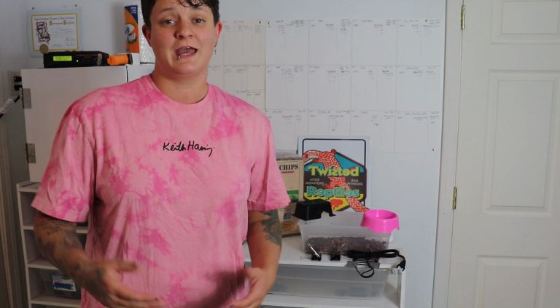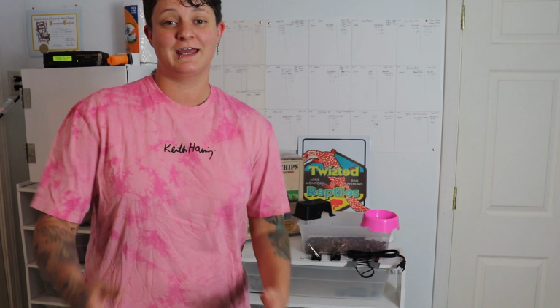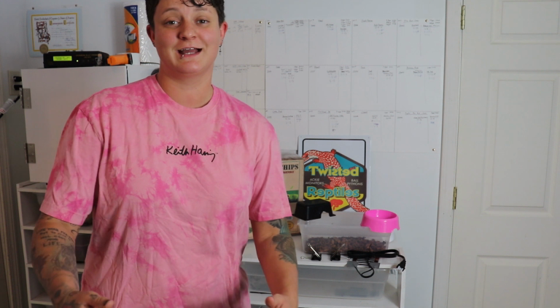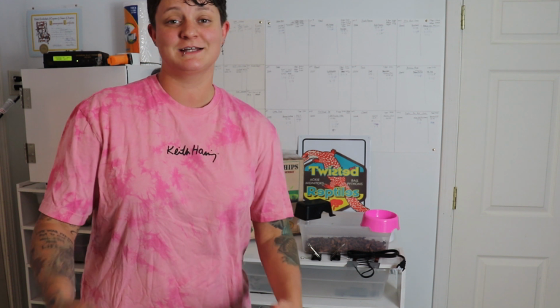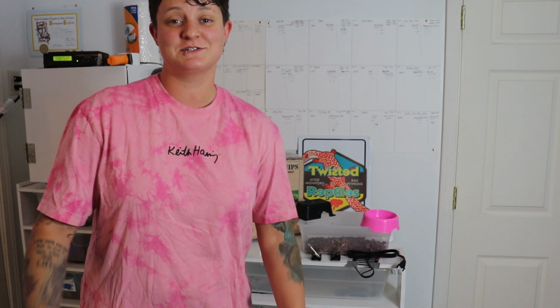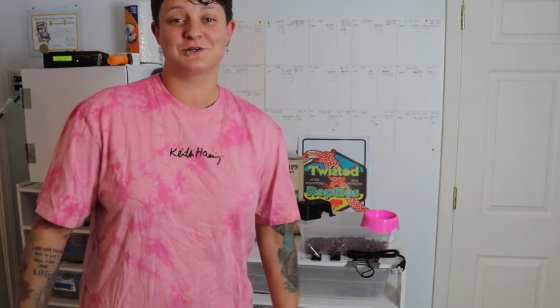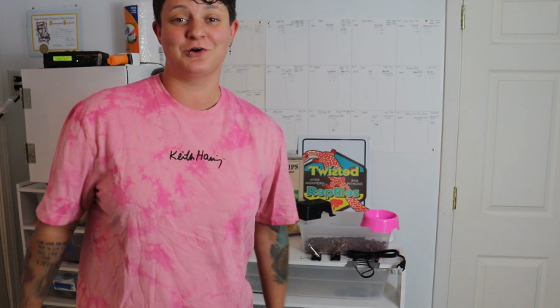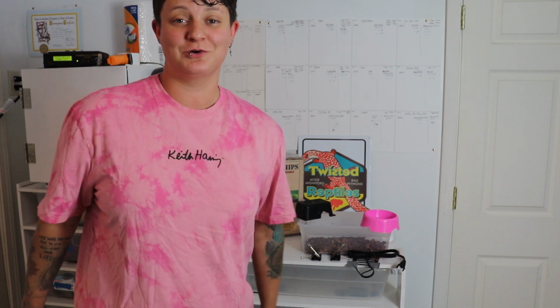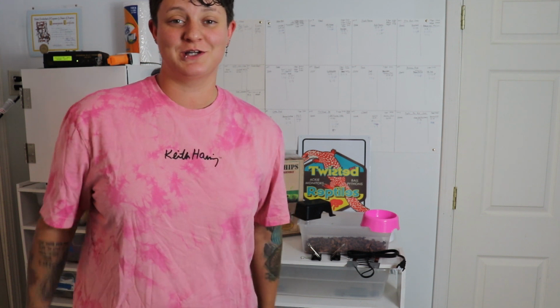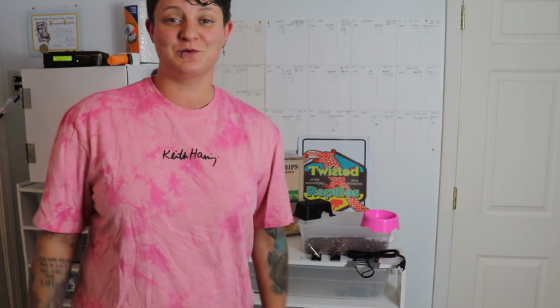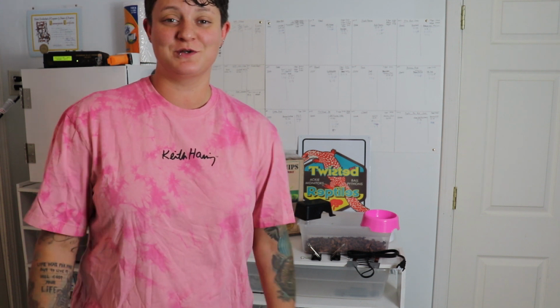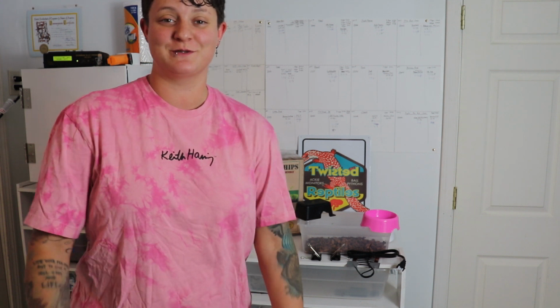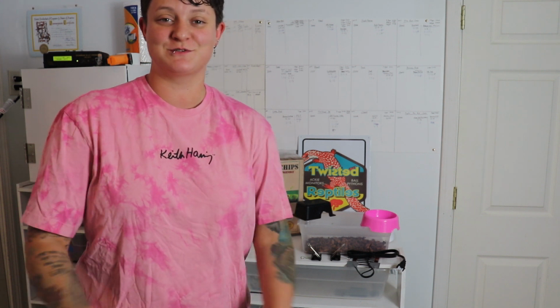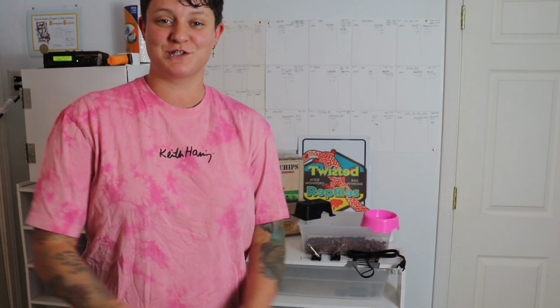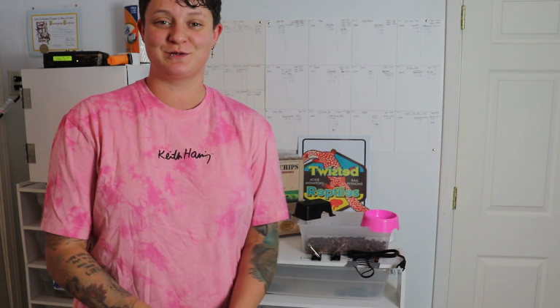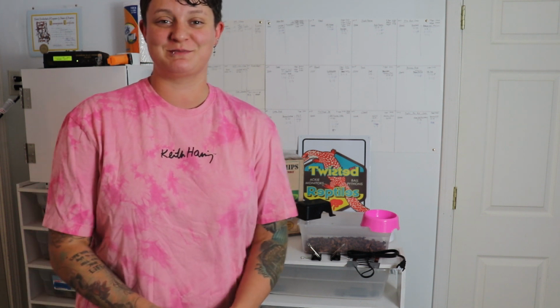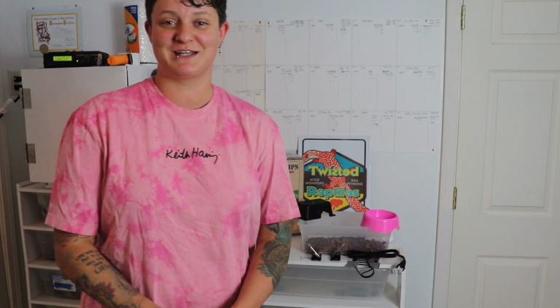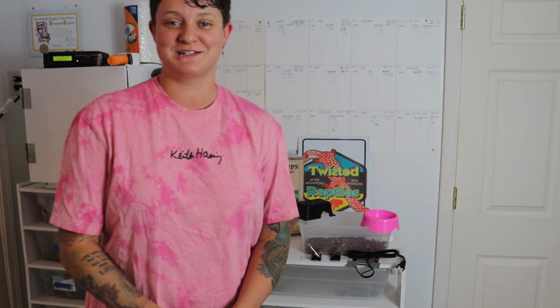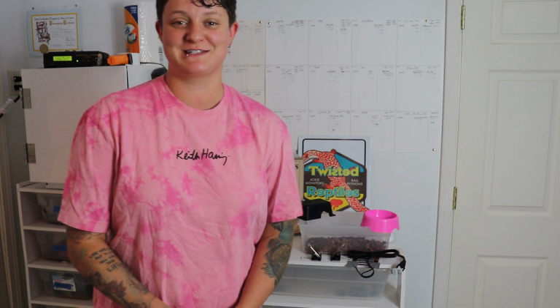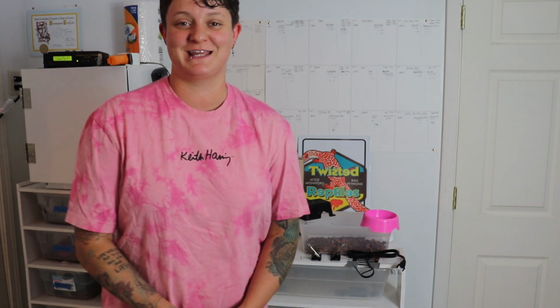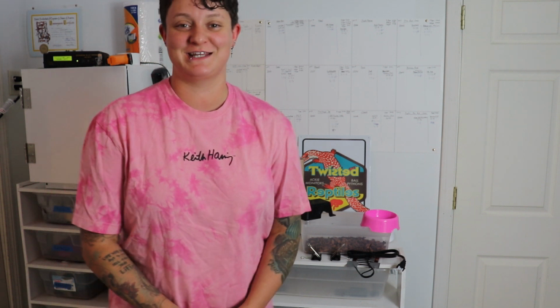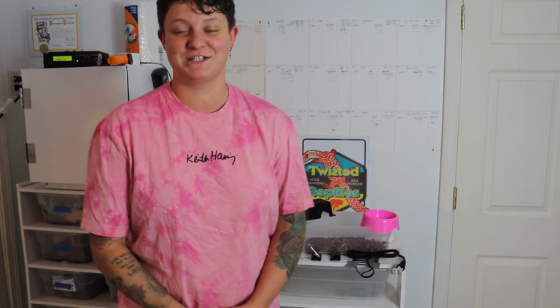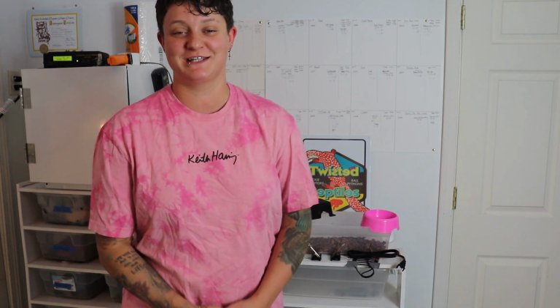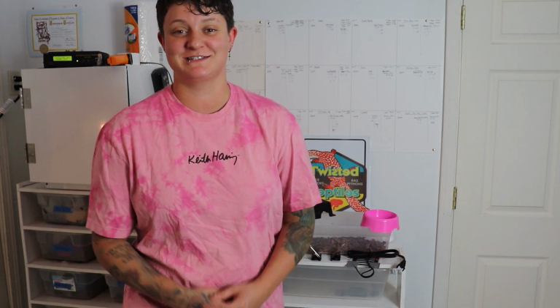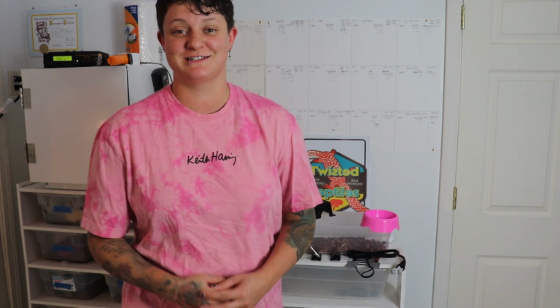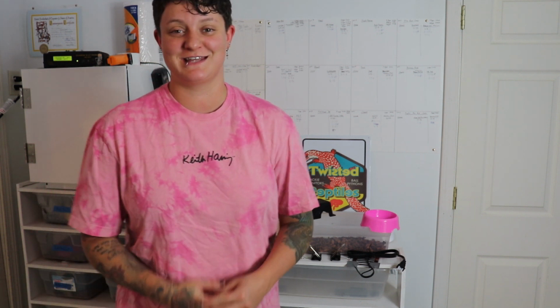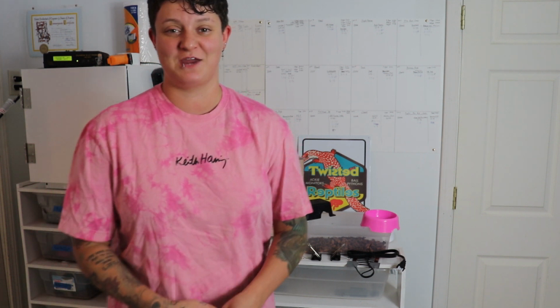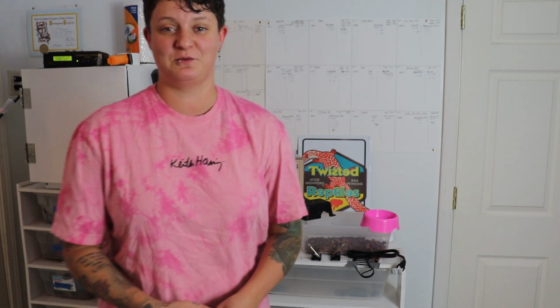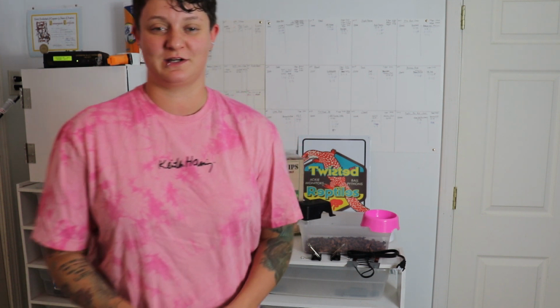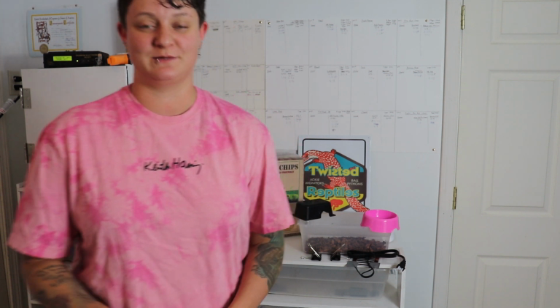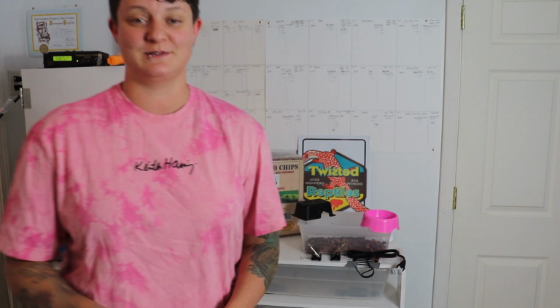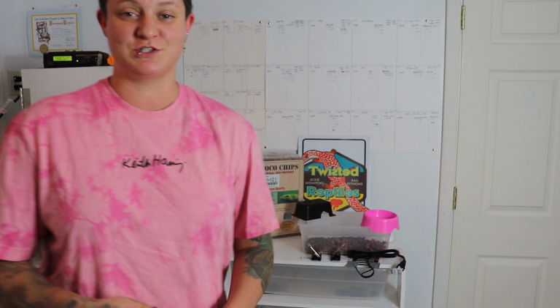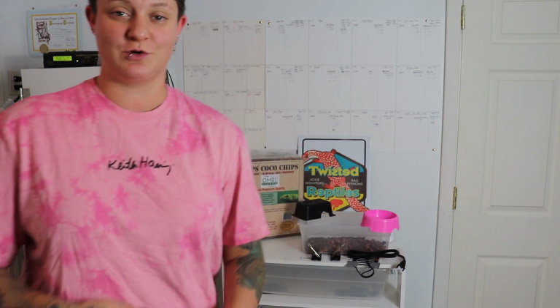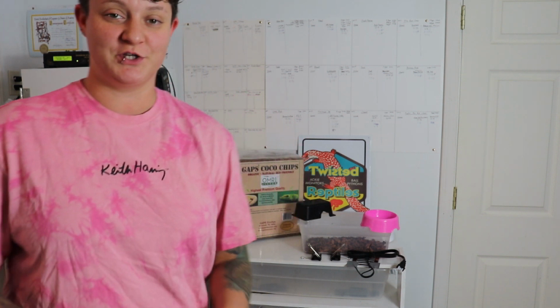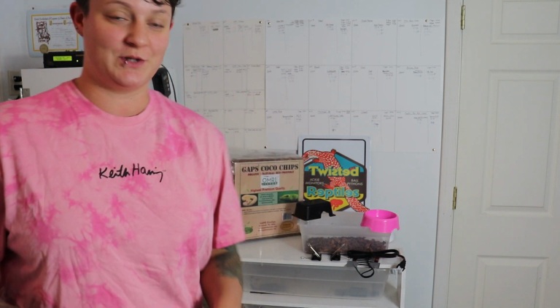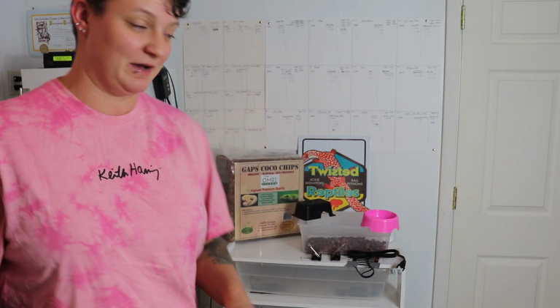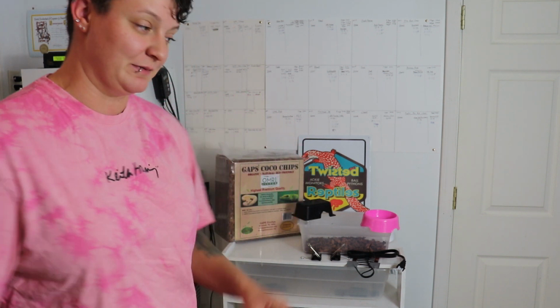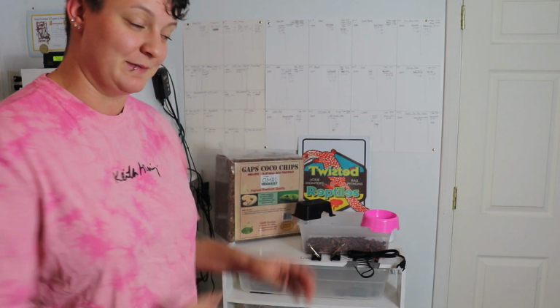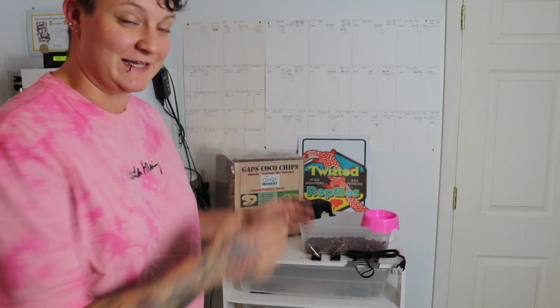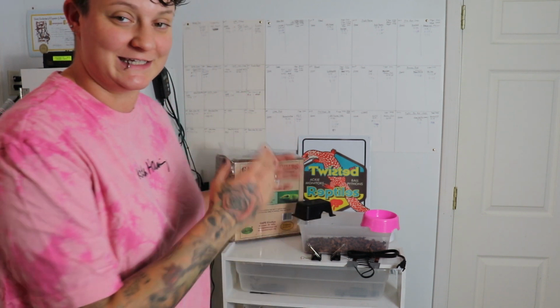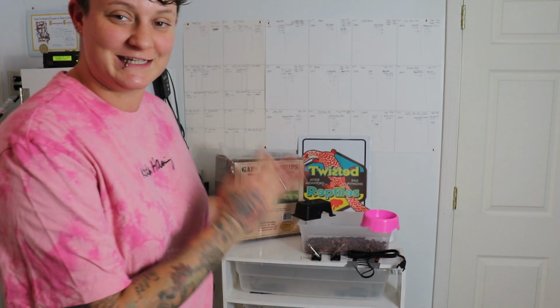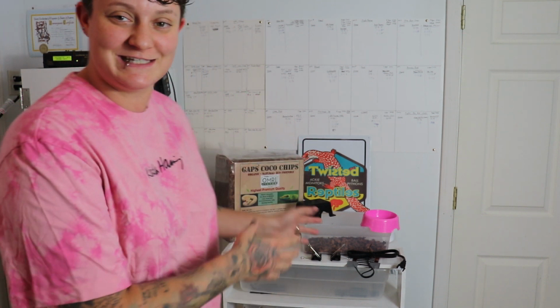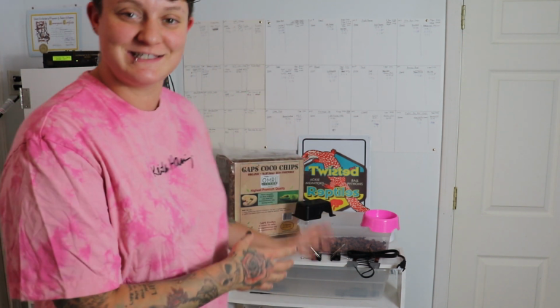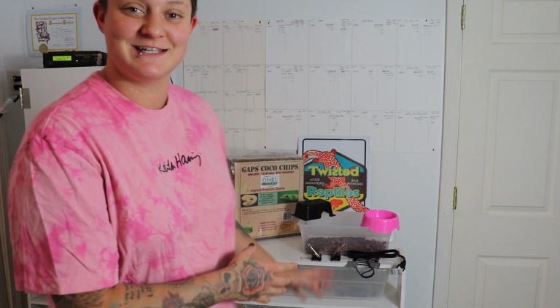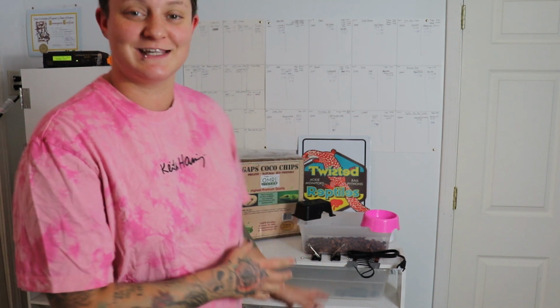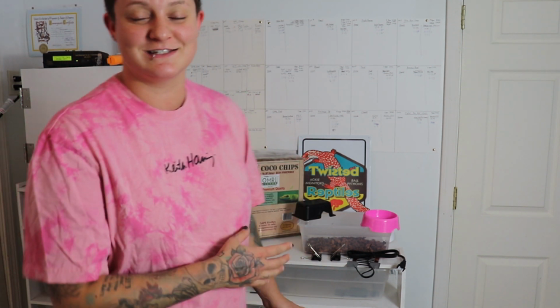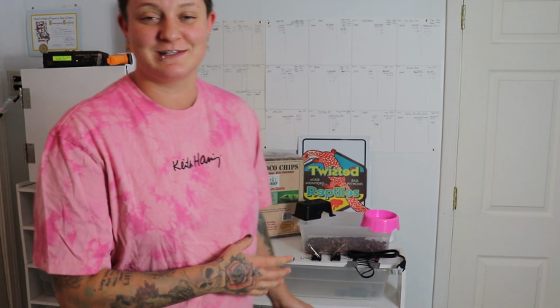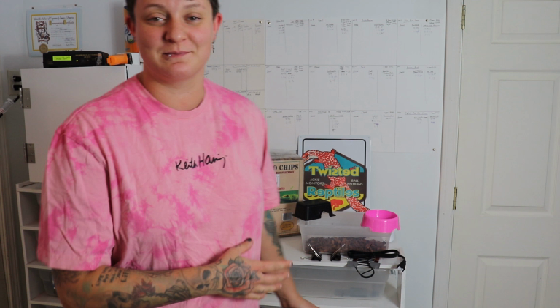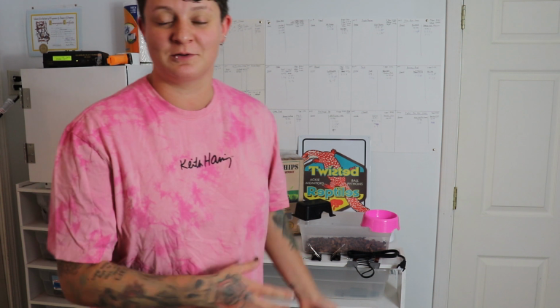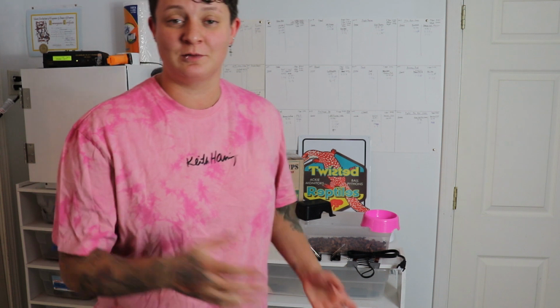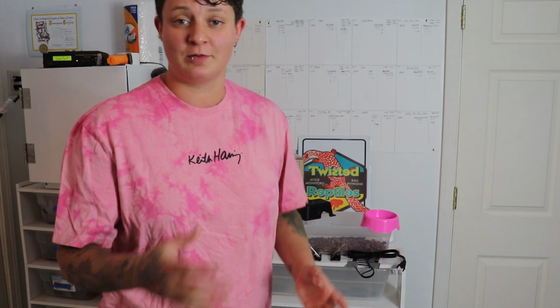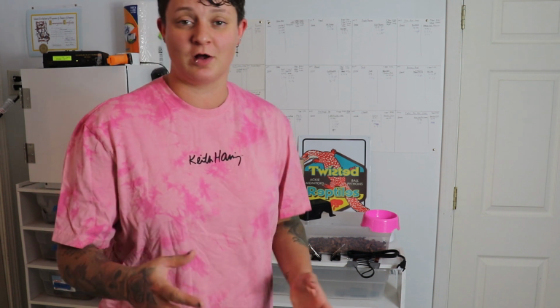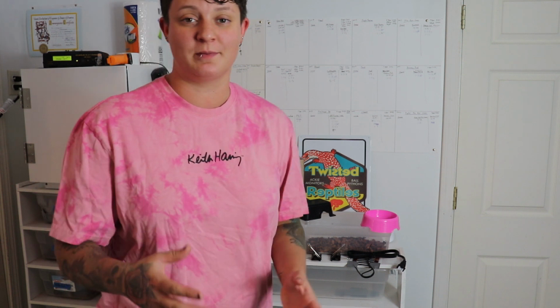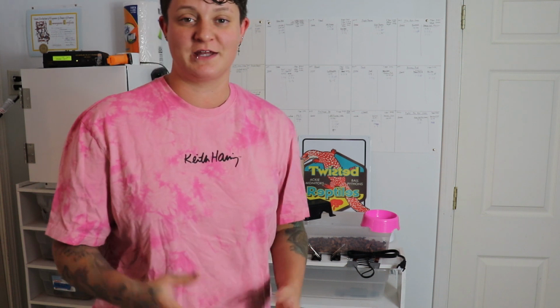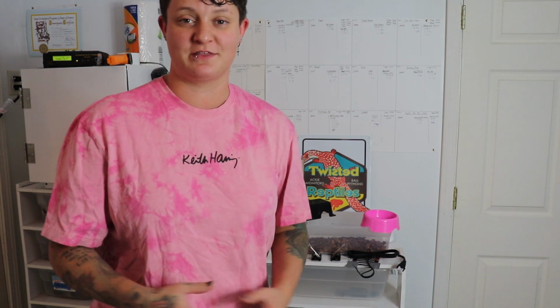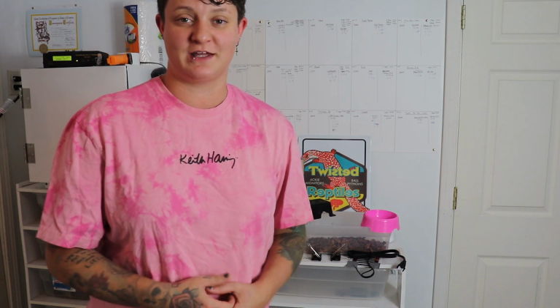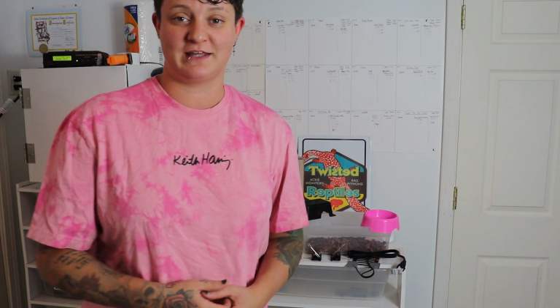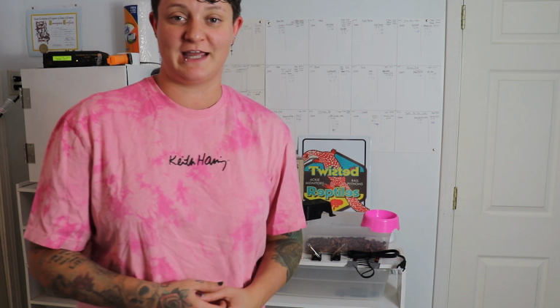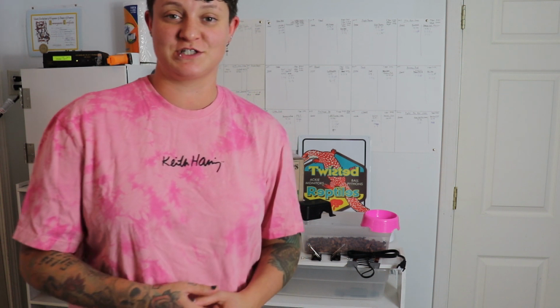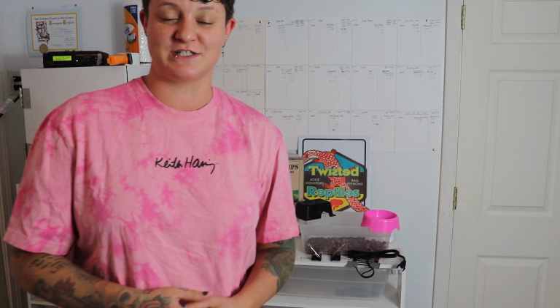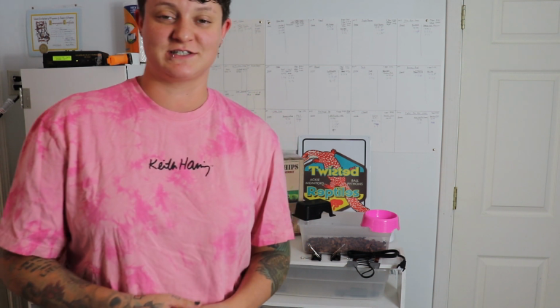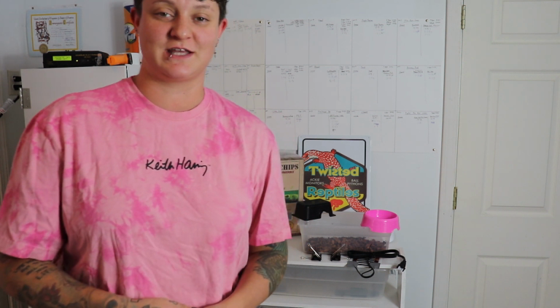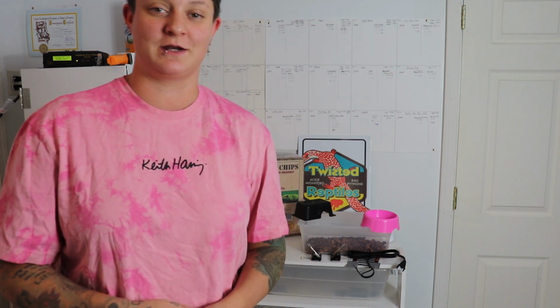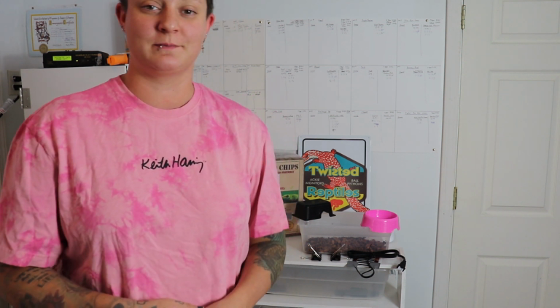Hey guys, Nicole here with Obscure Reptiles and Caging. Today we're going to be showing you how to make an easy and simple ball python hatchling setup.